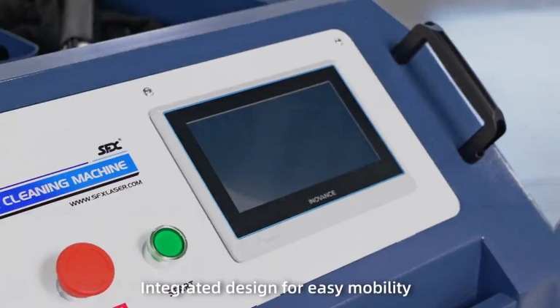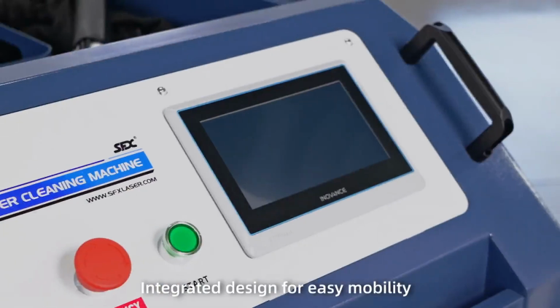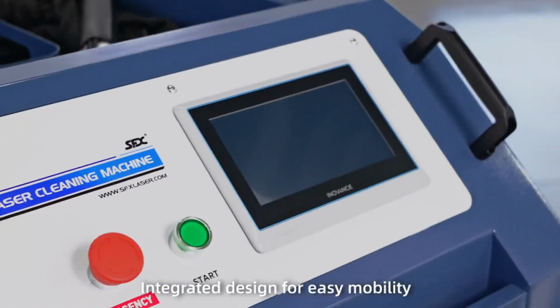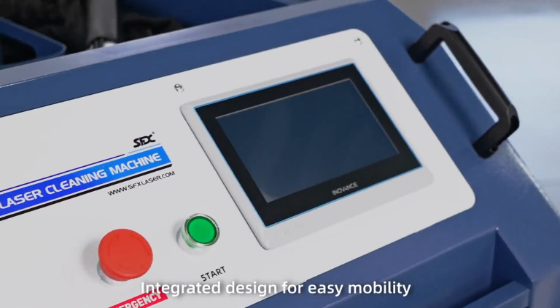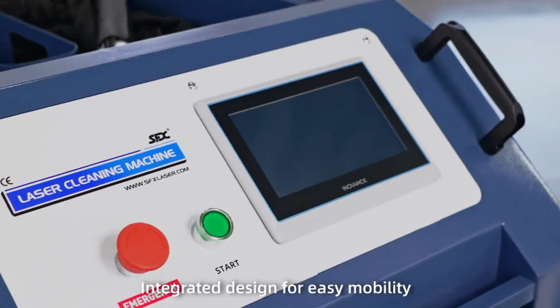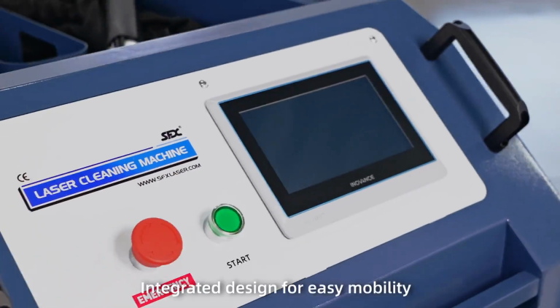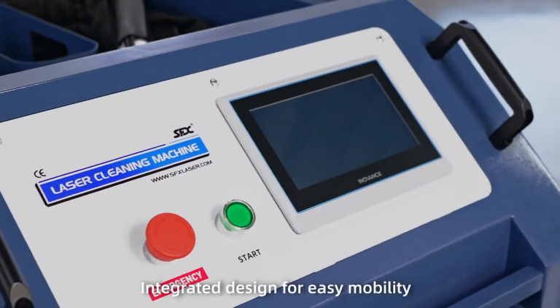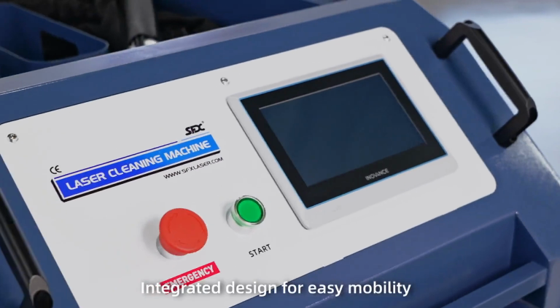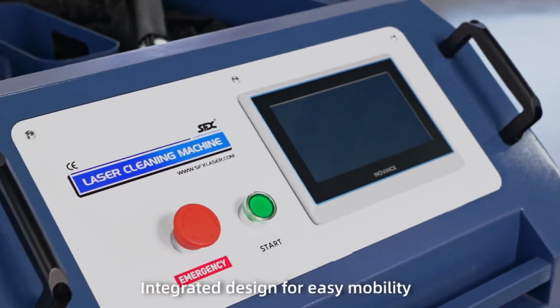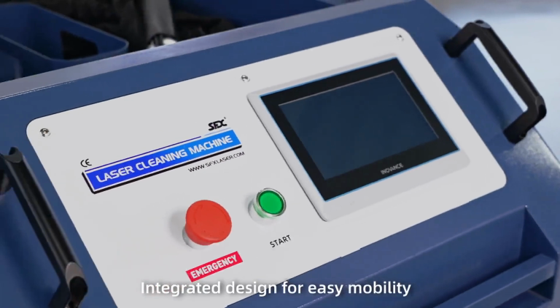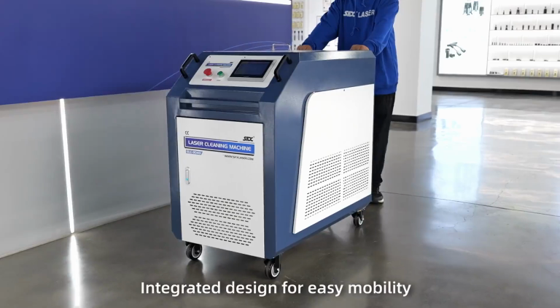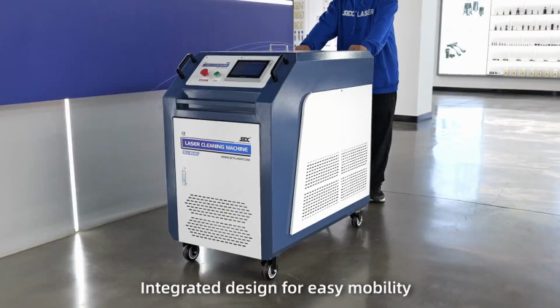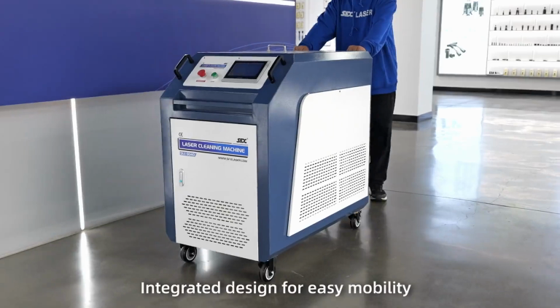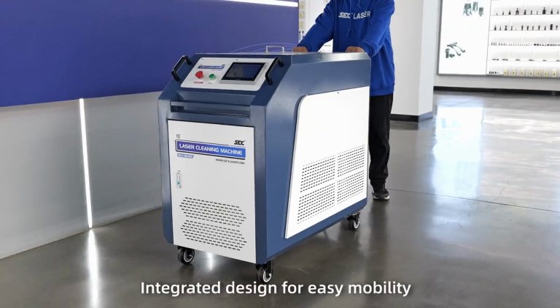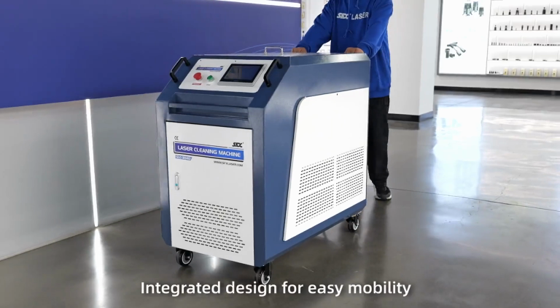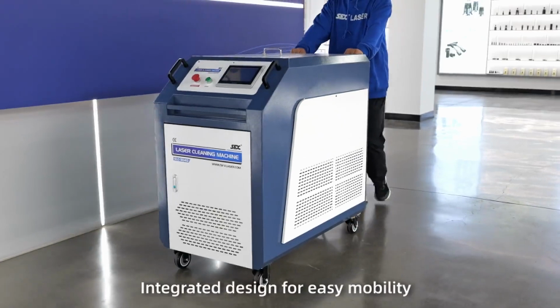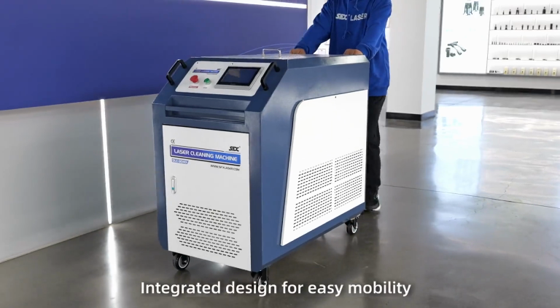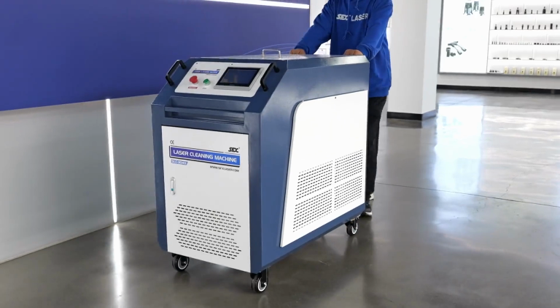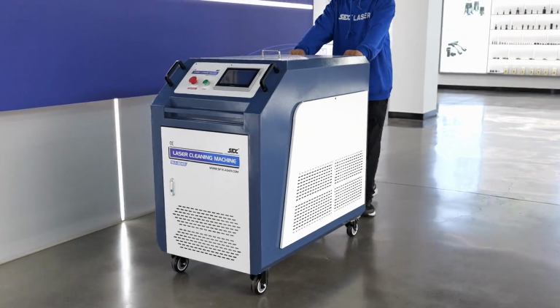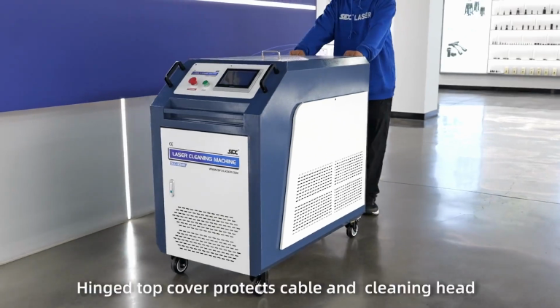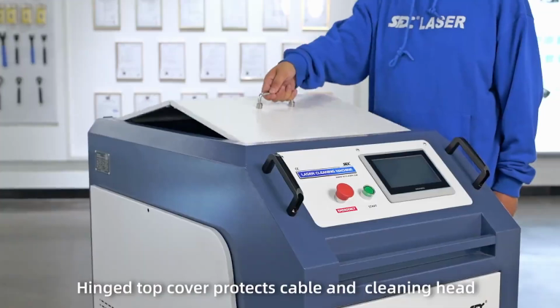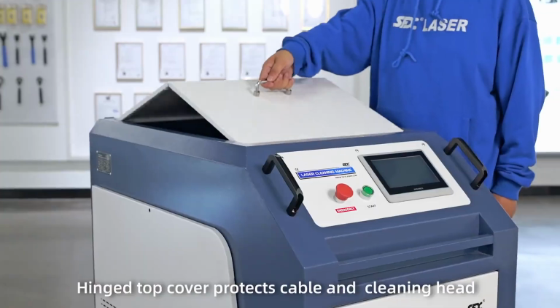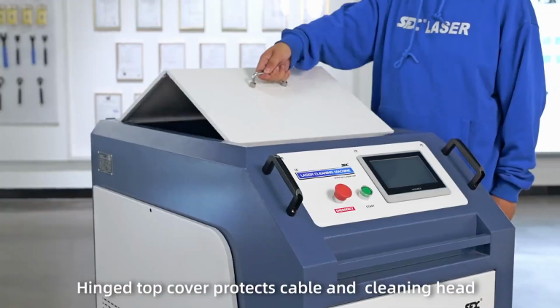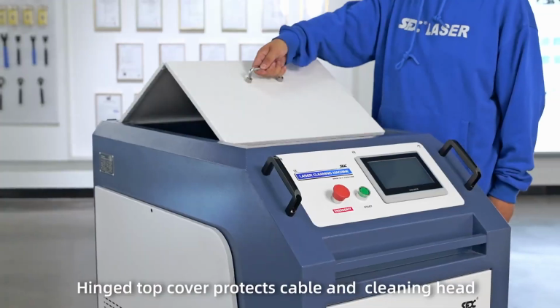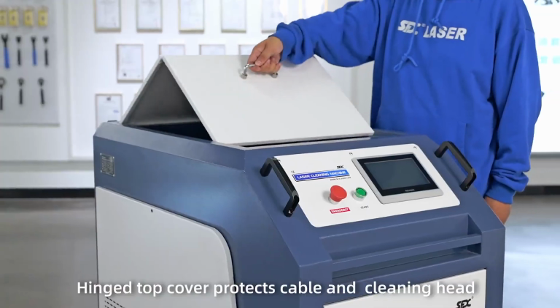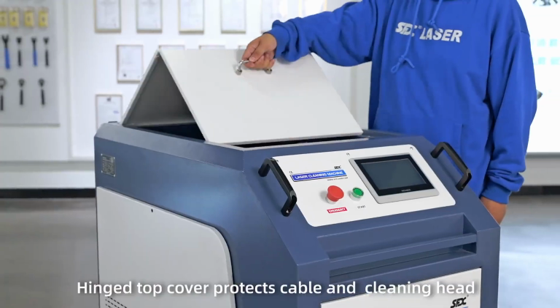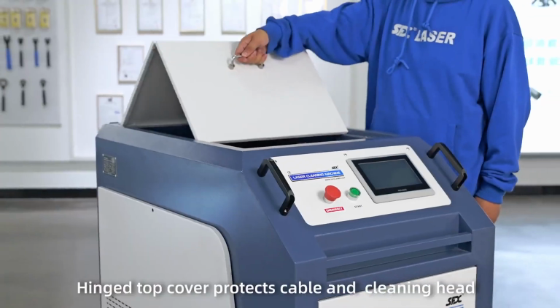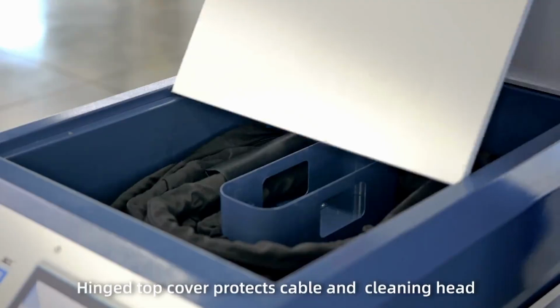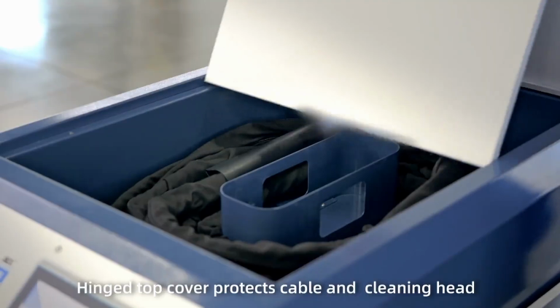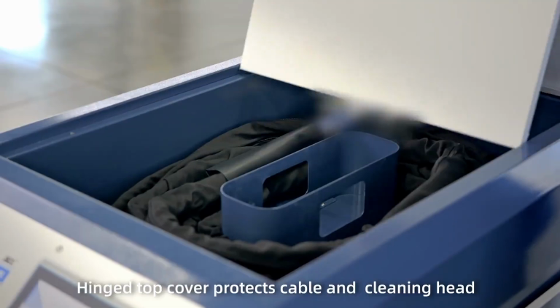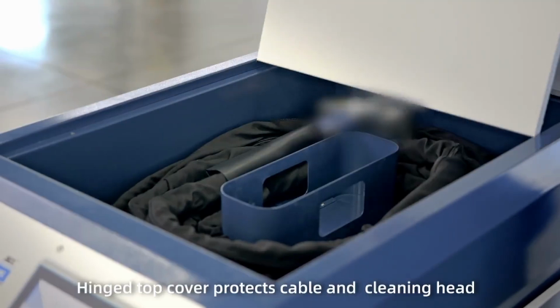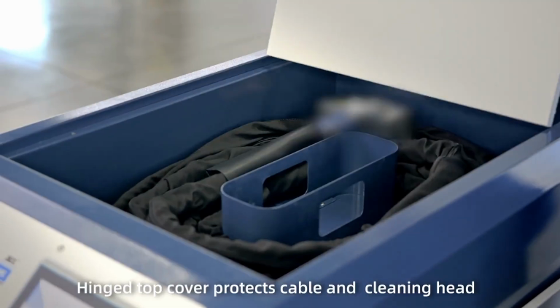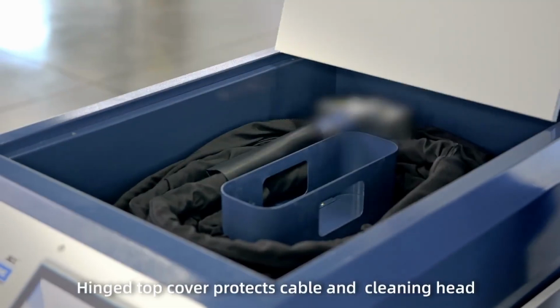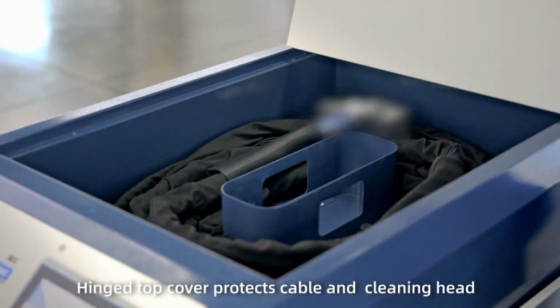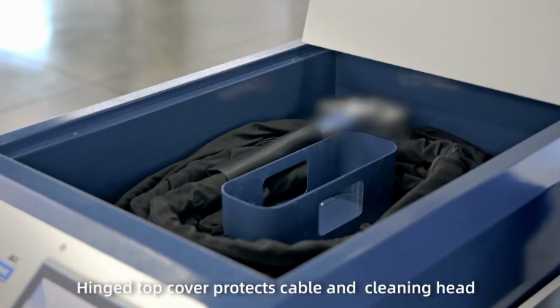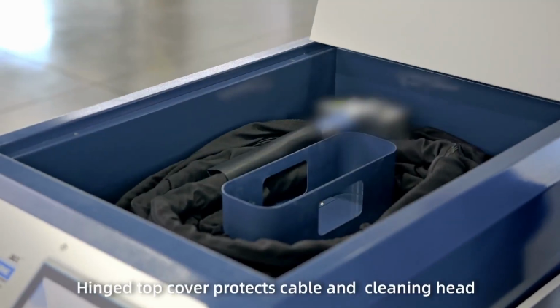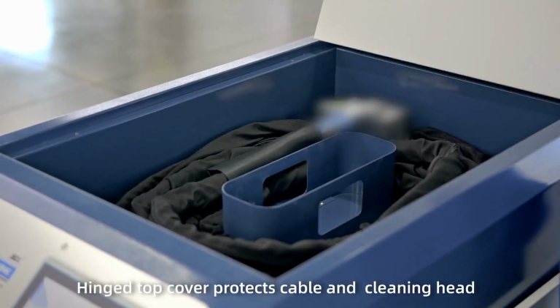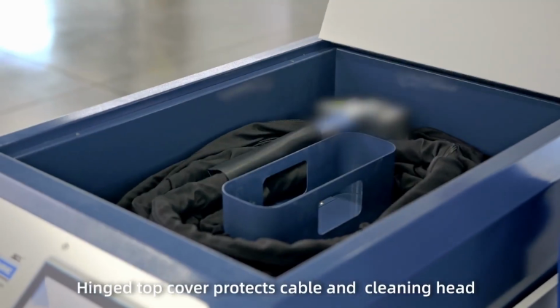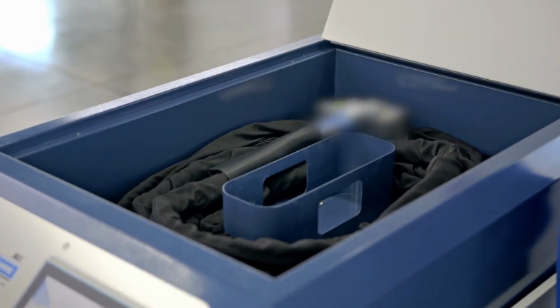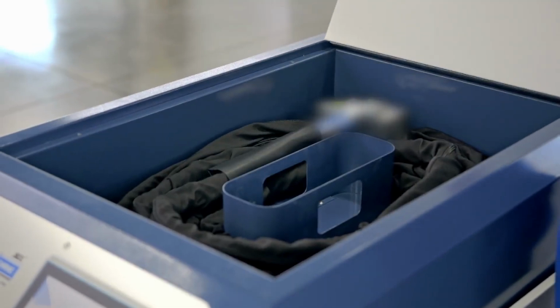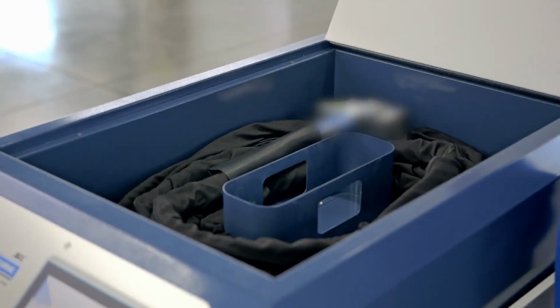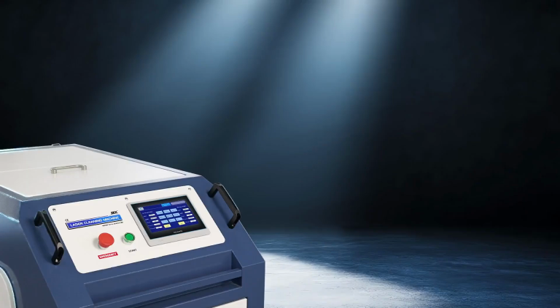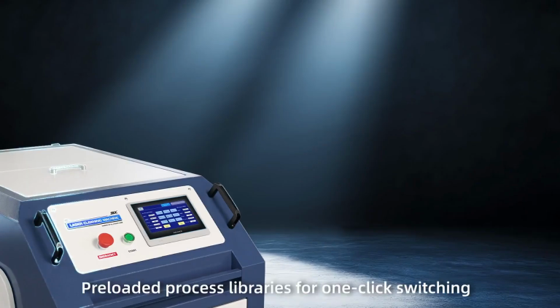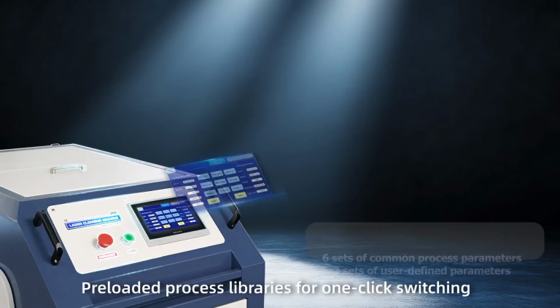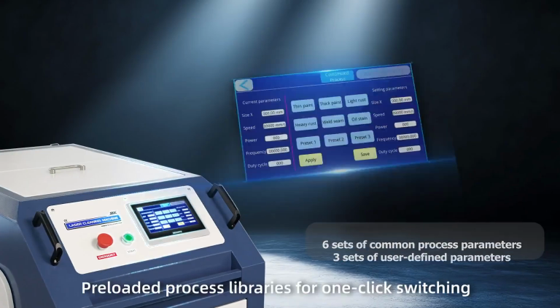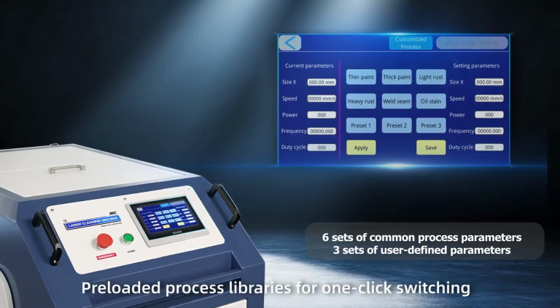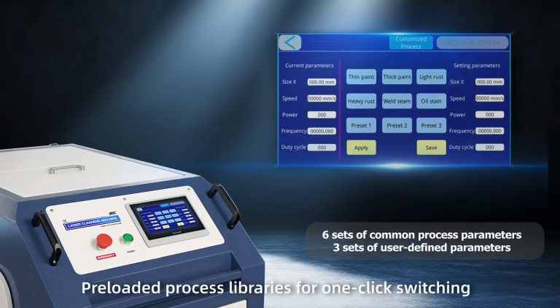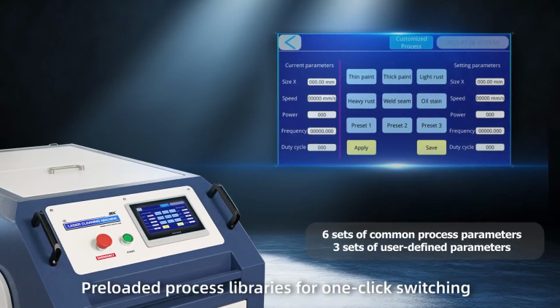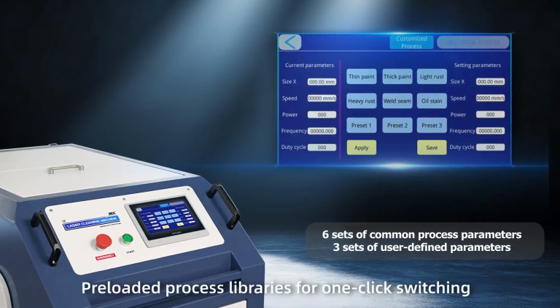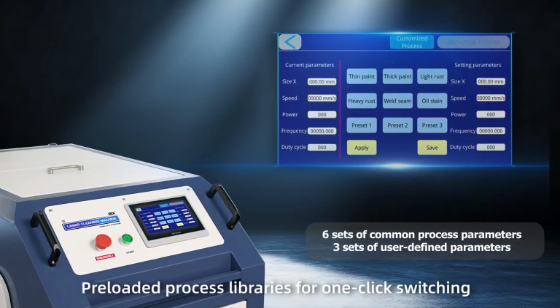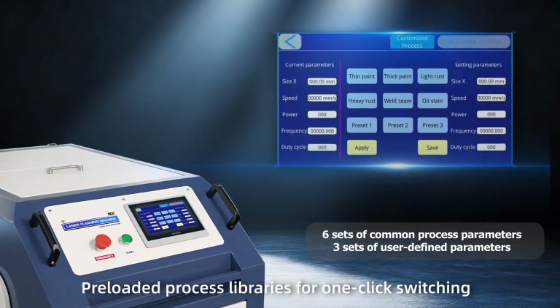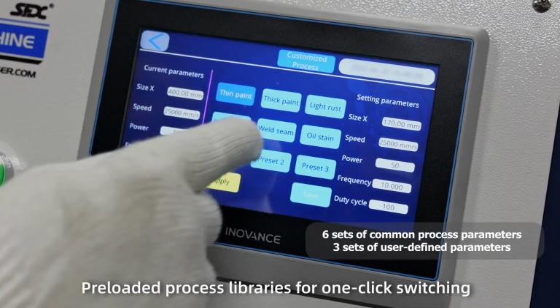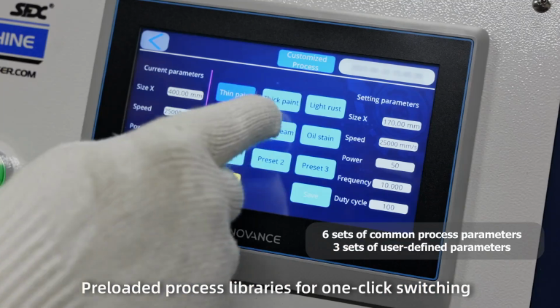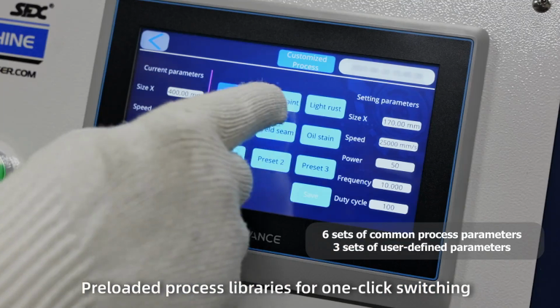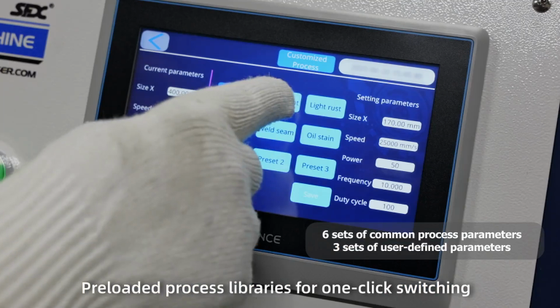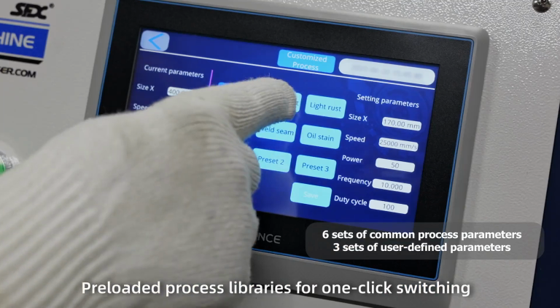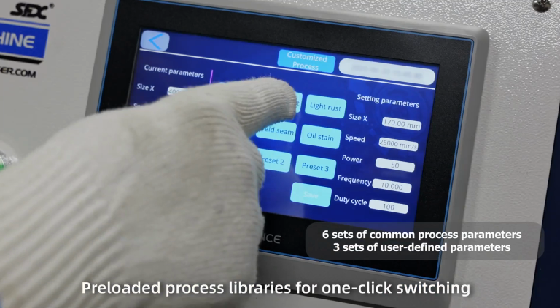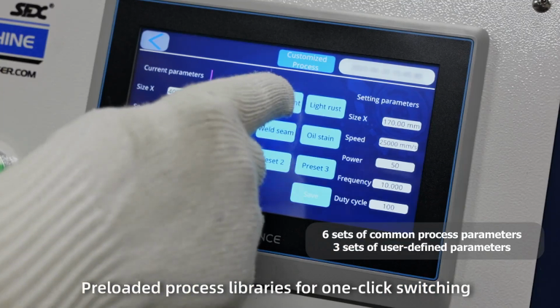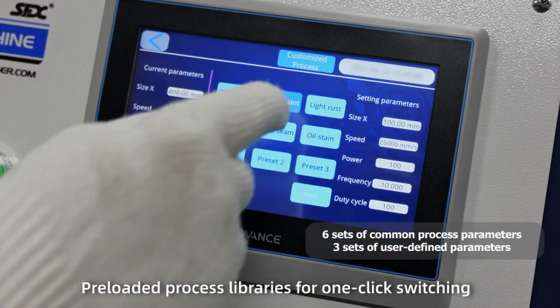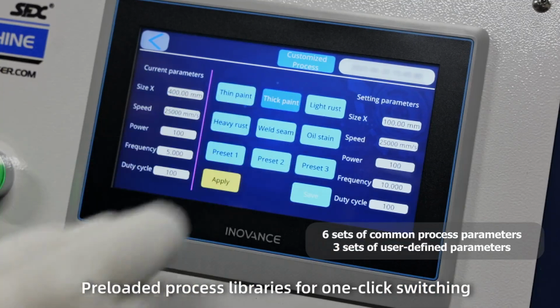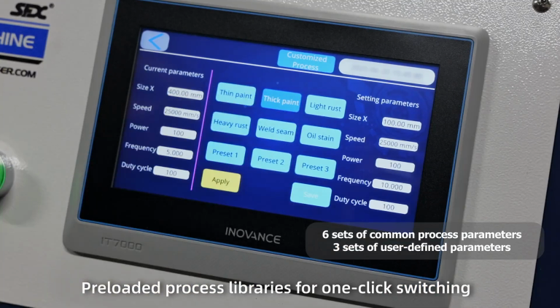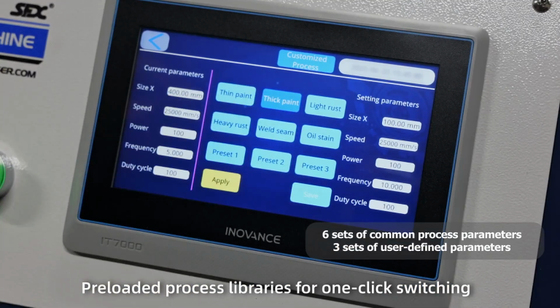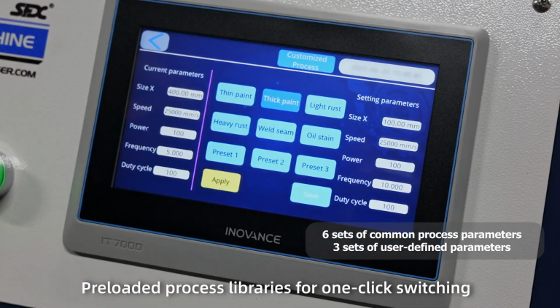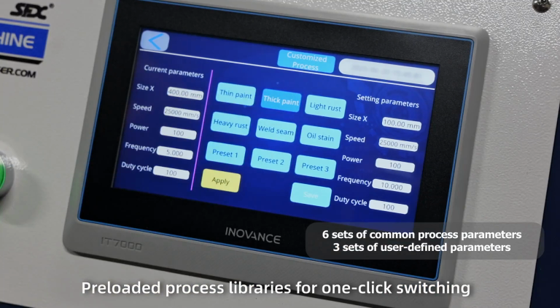Integrated design for easy mobility. Hinged top cover protects cable and cleaning head. Pre-loaded process libraries for one-click switching.